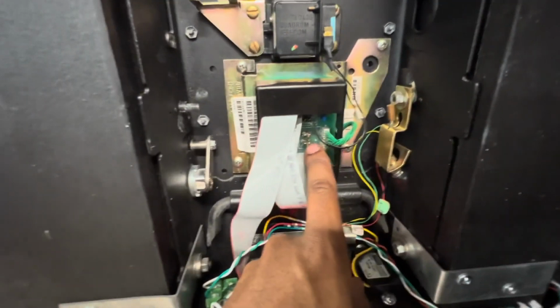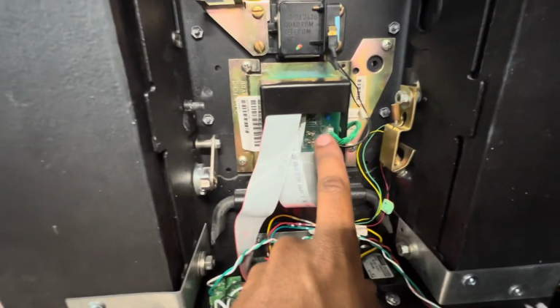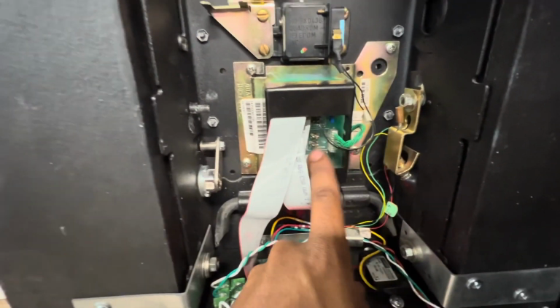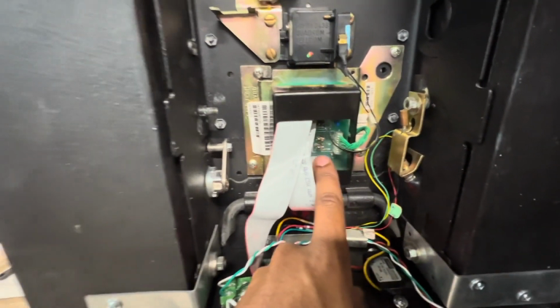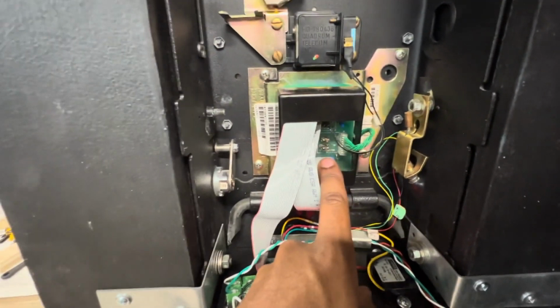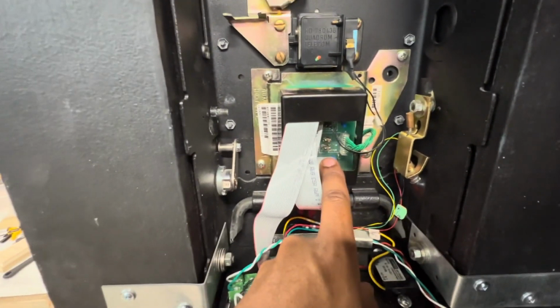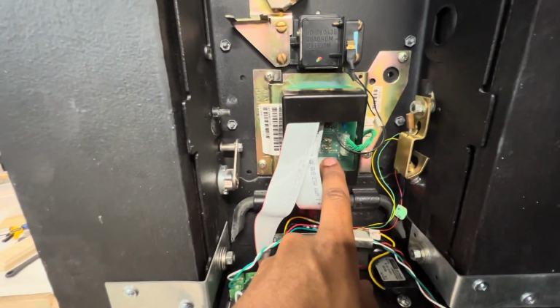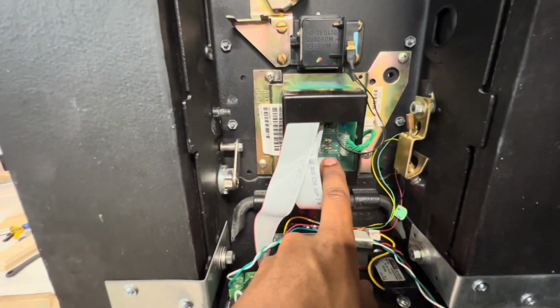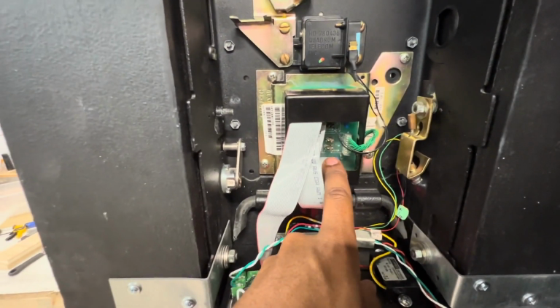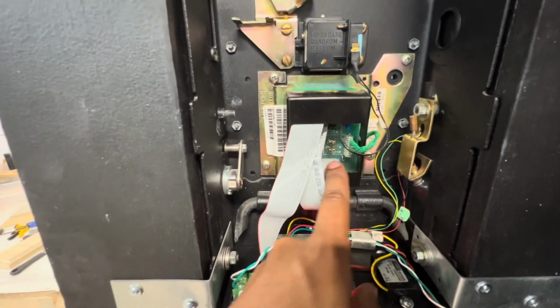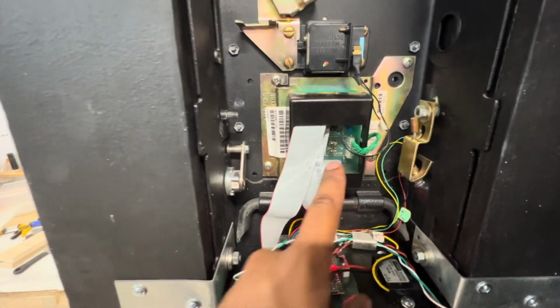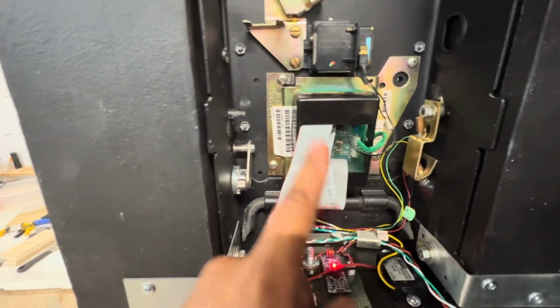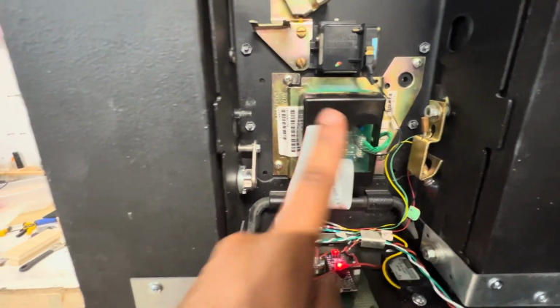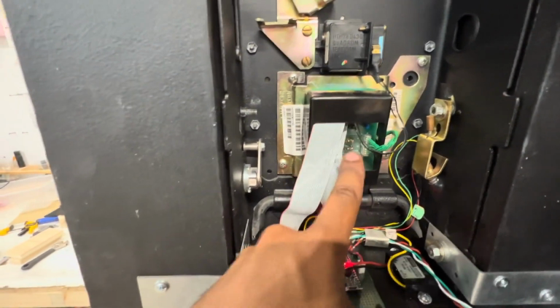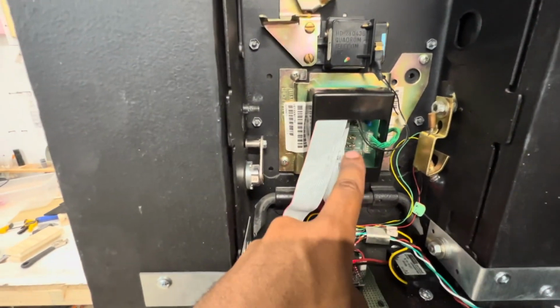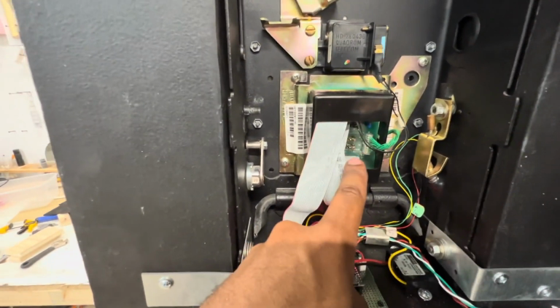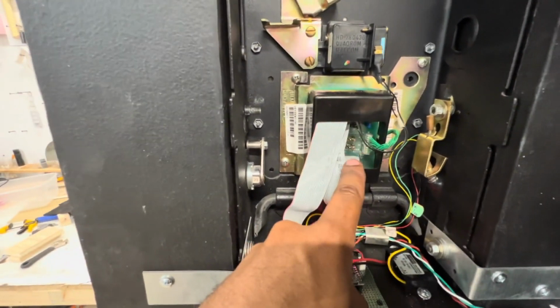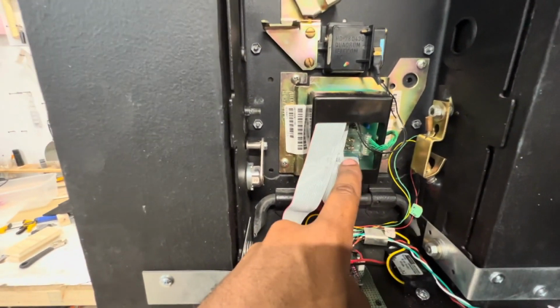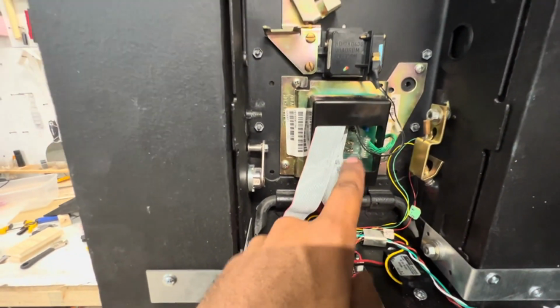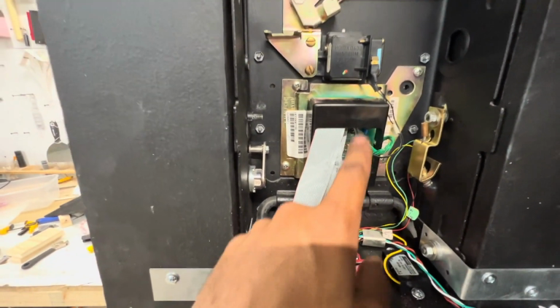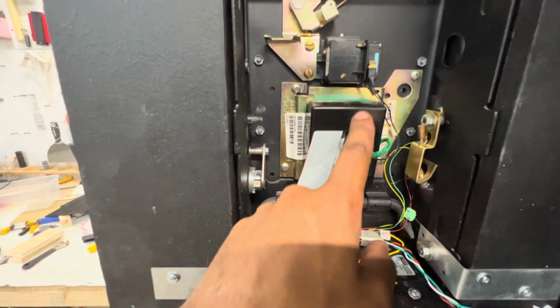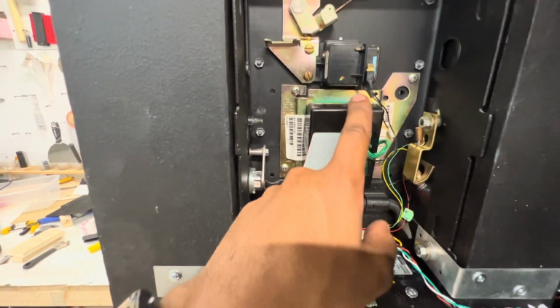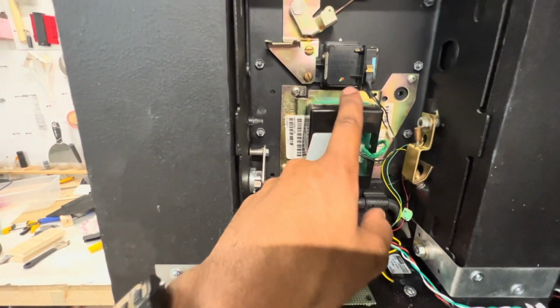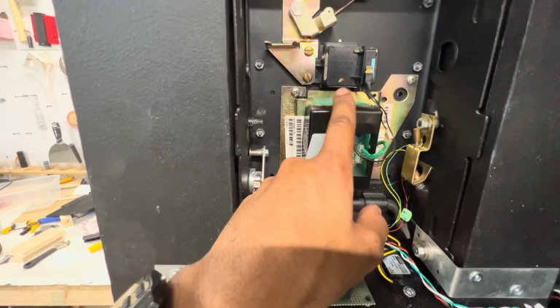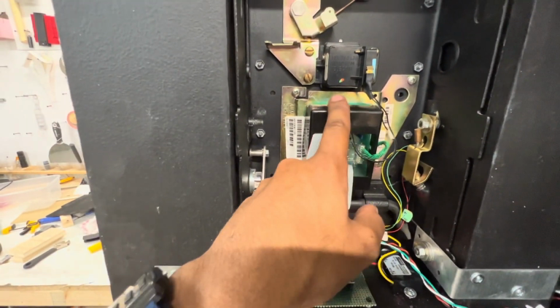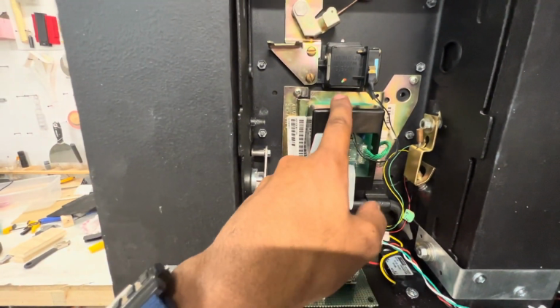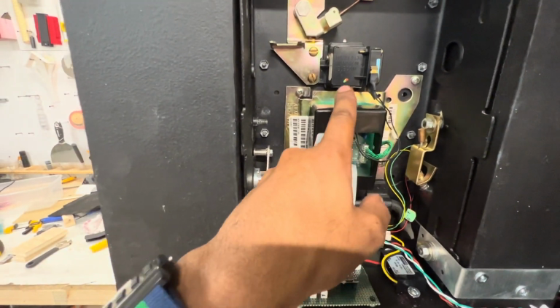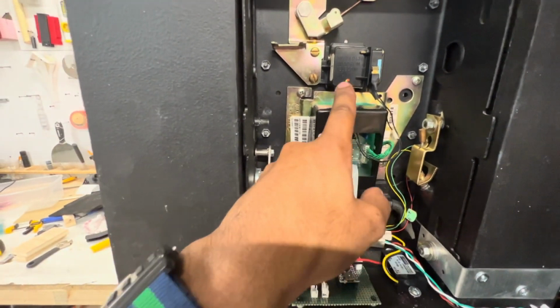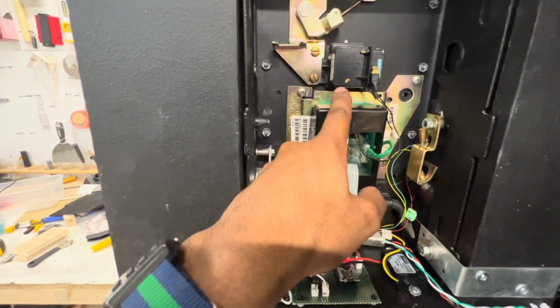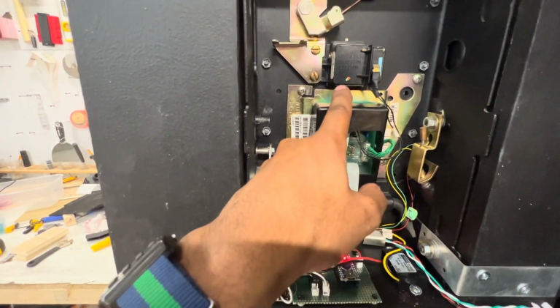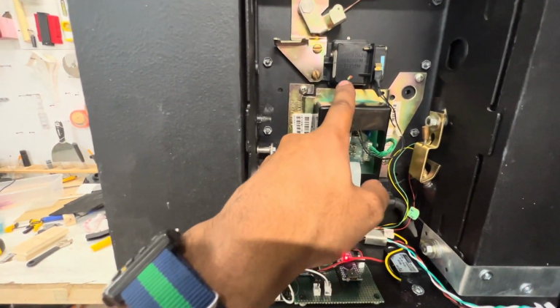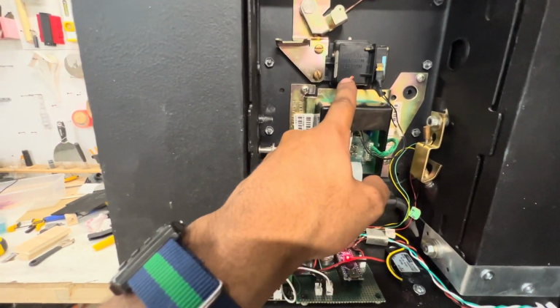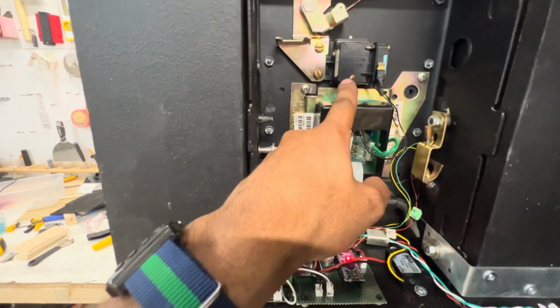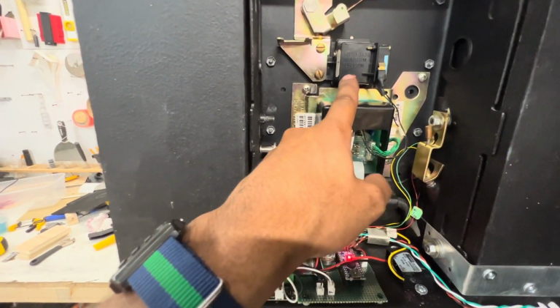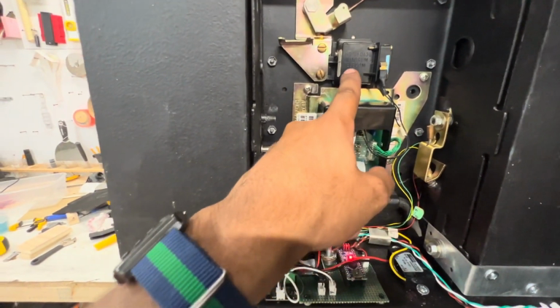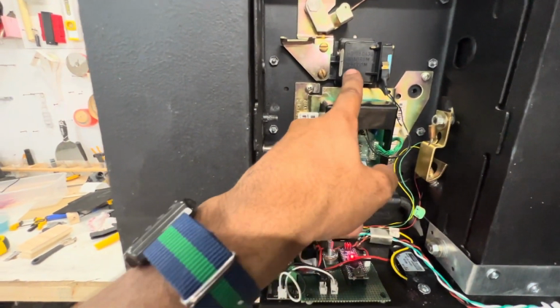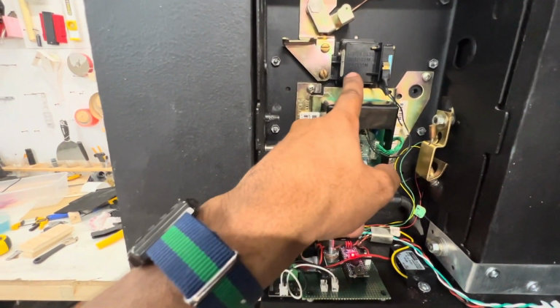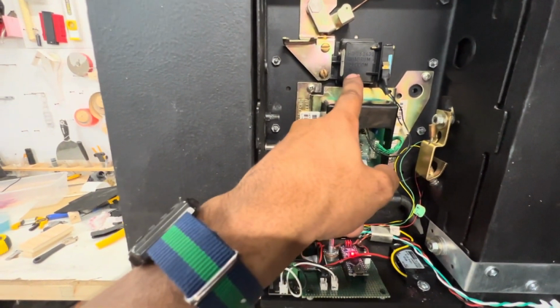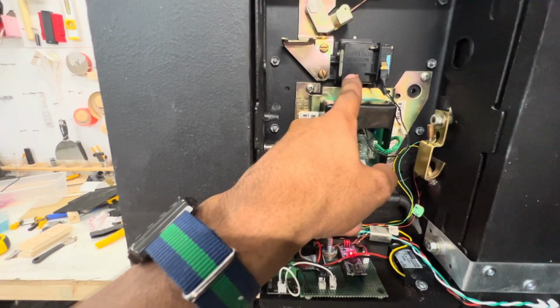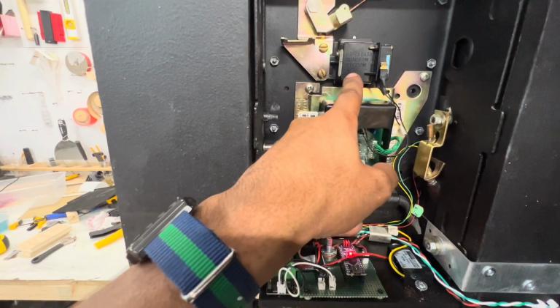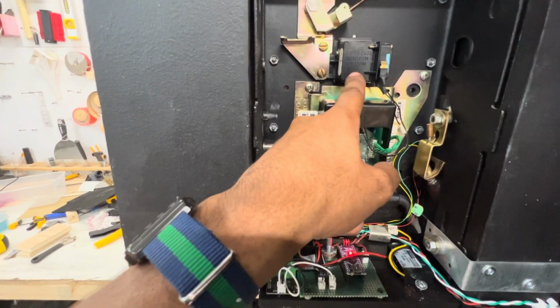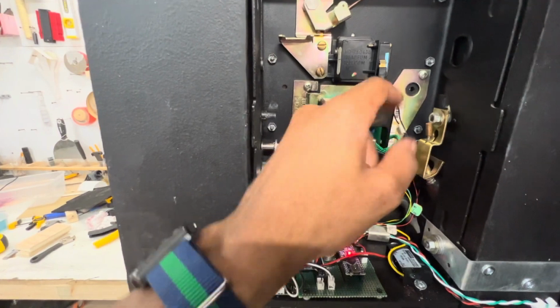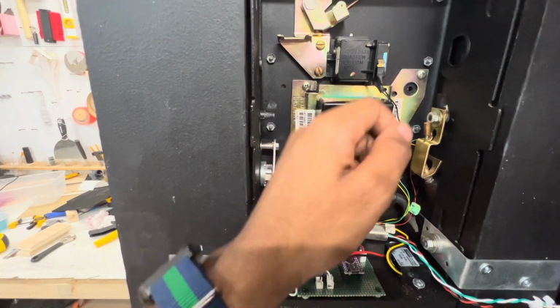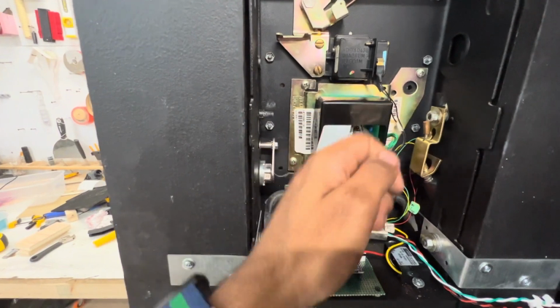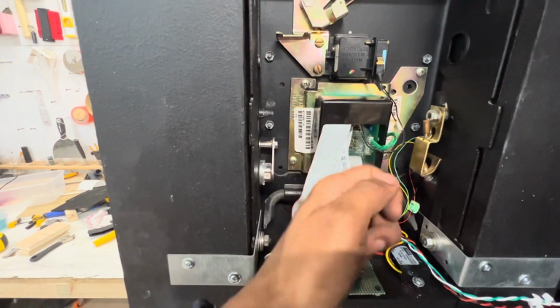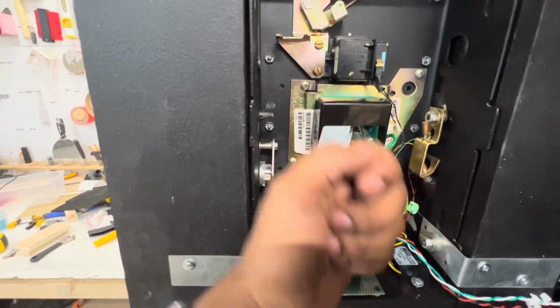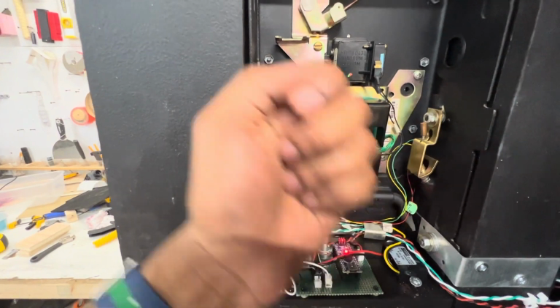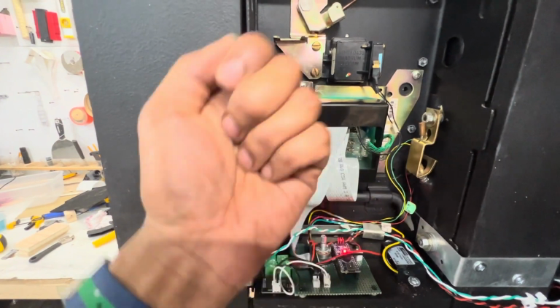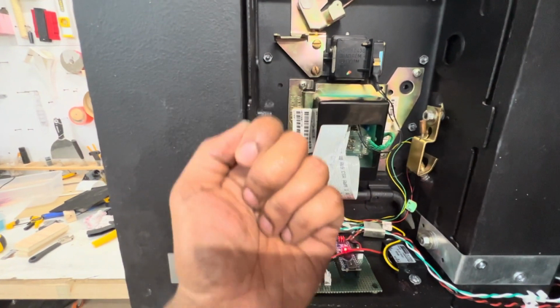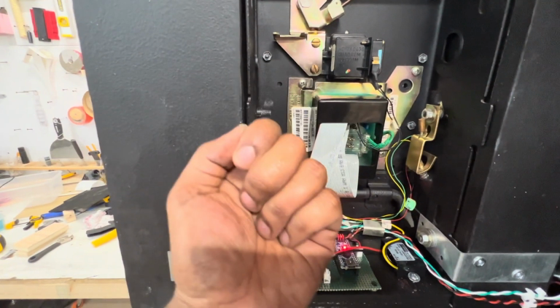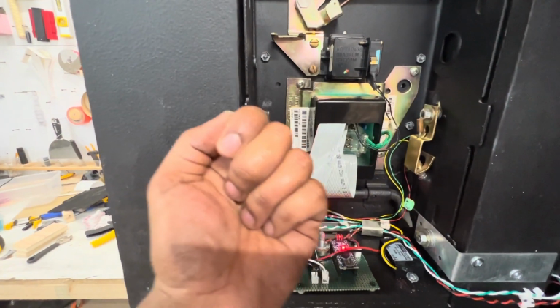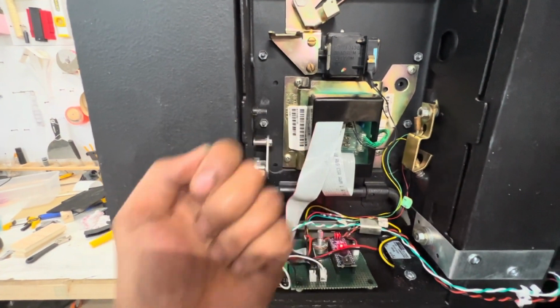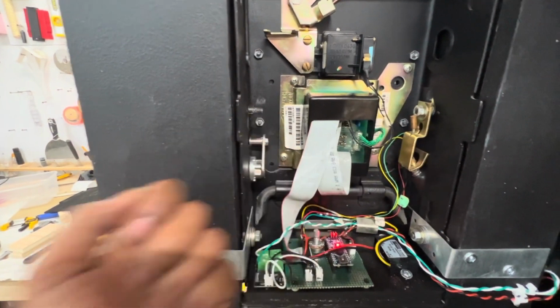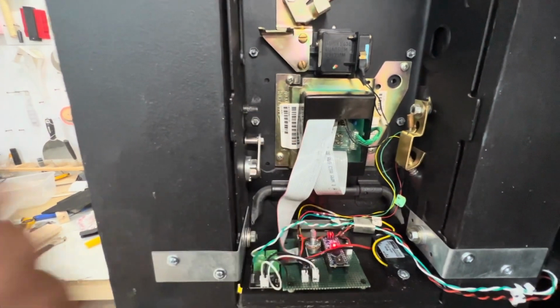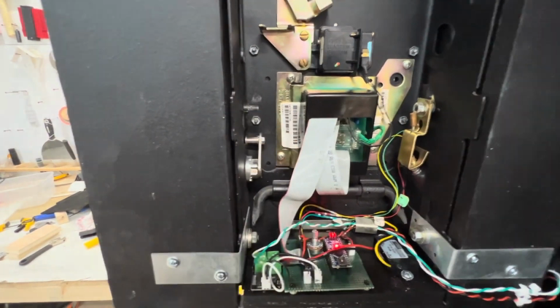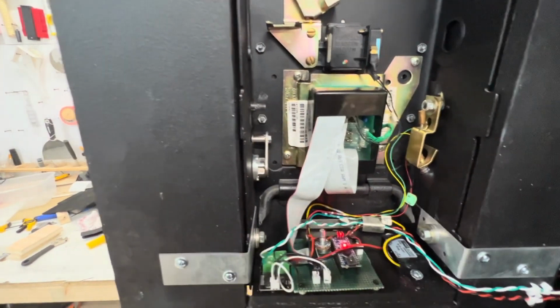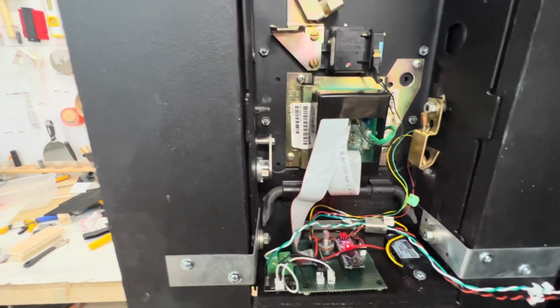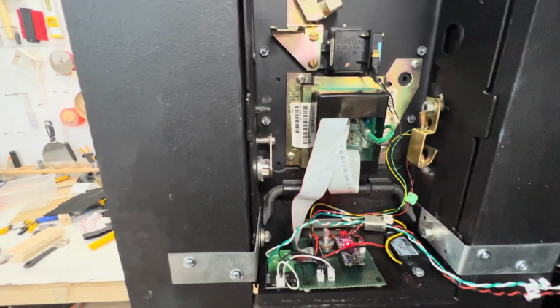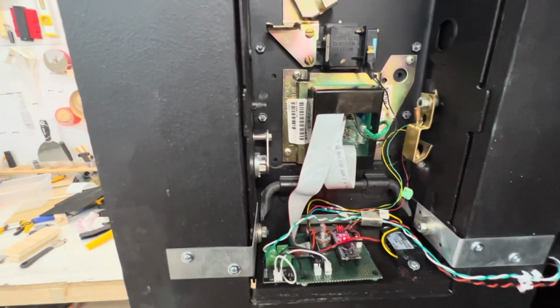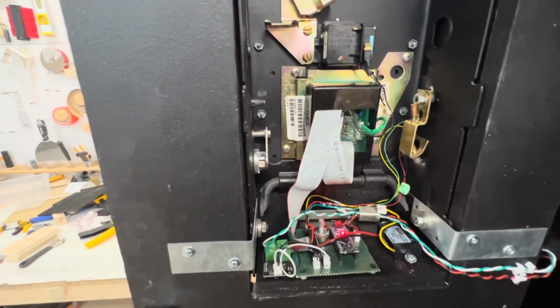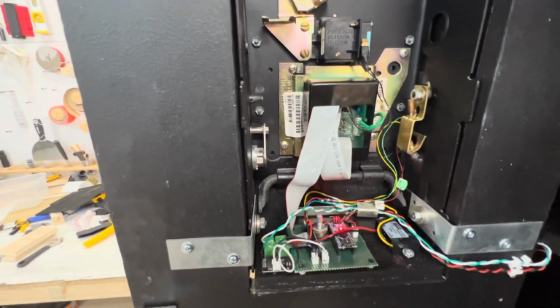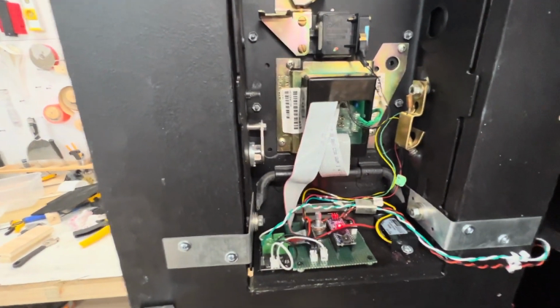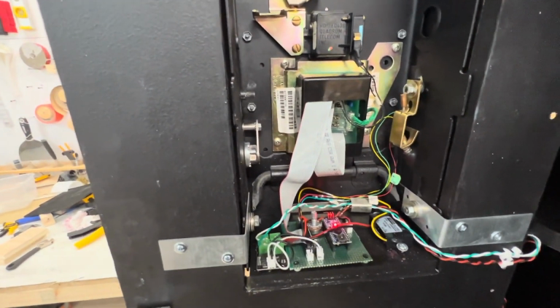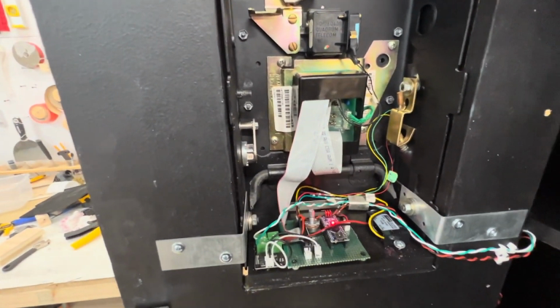The ribbon cable connects to the number pad behind here, as well as the switch for the receiver, so I know when the phone is off the hook for the dial tone.